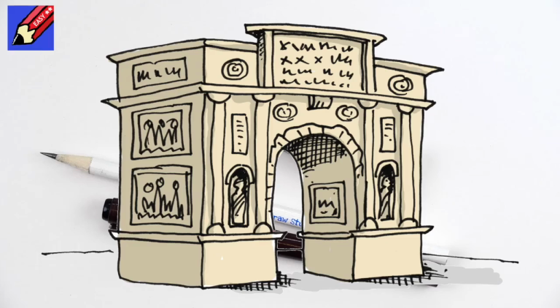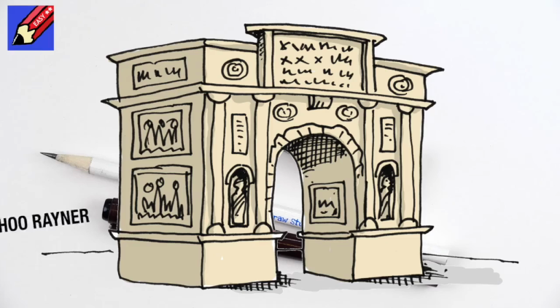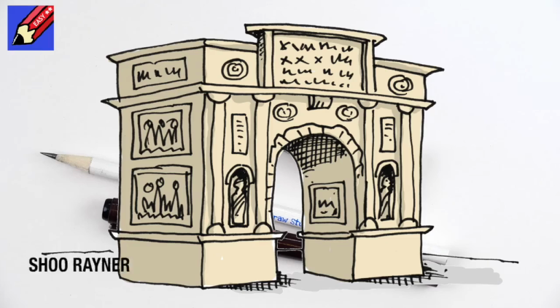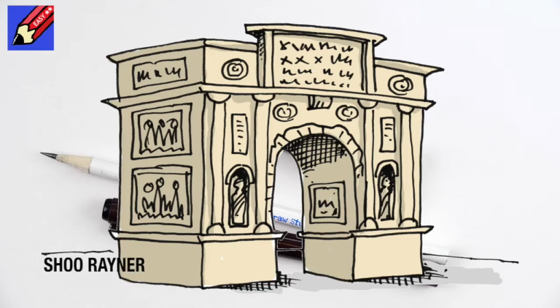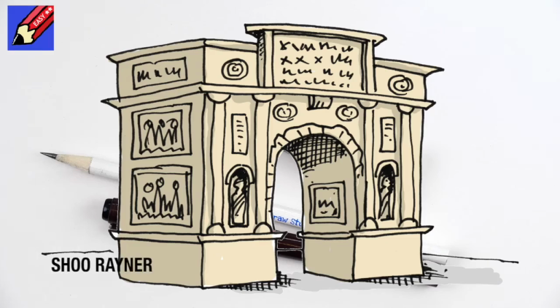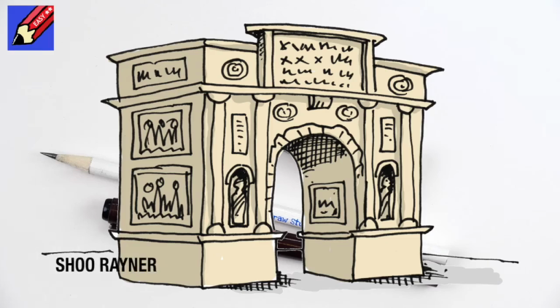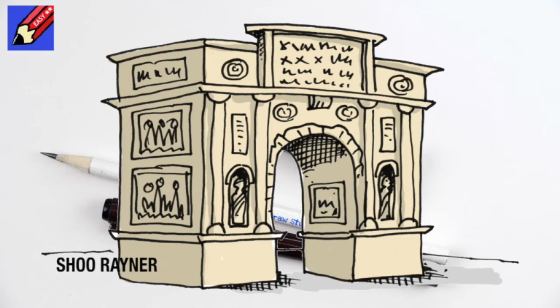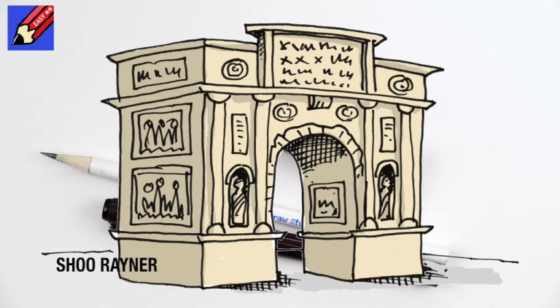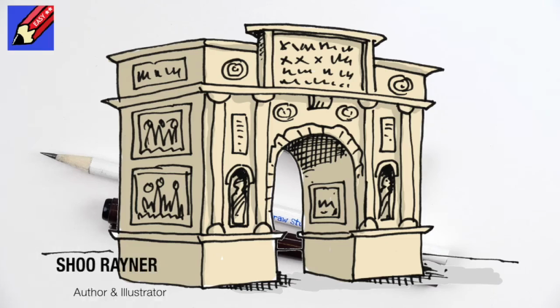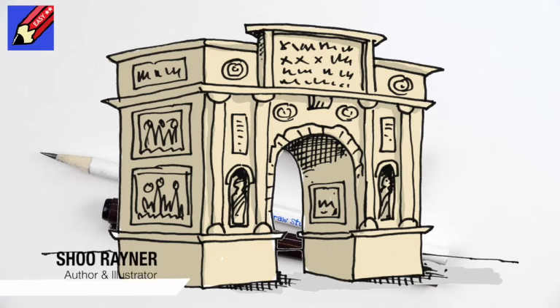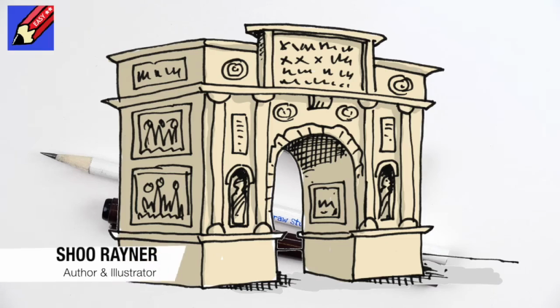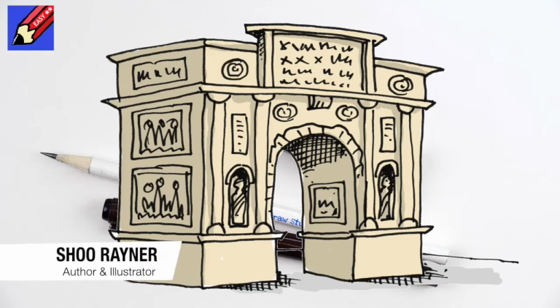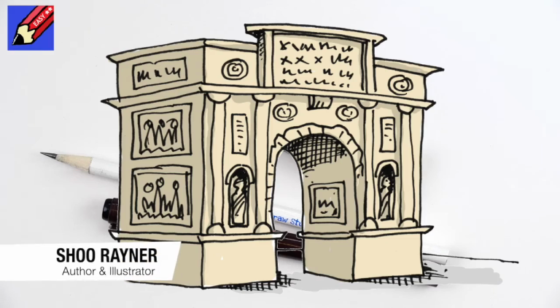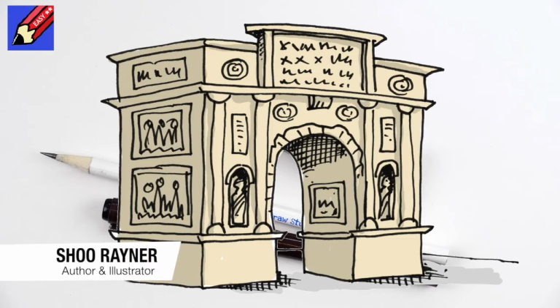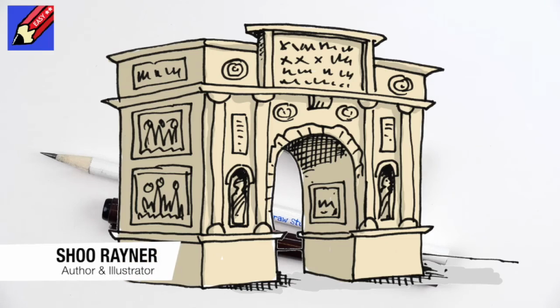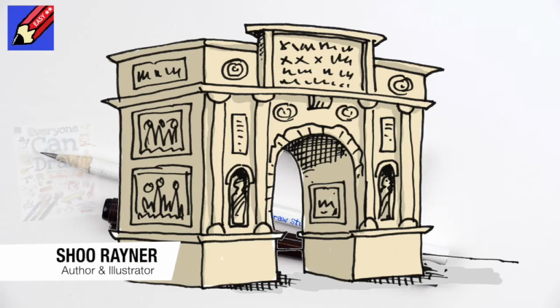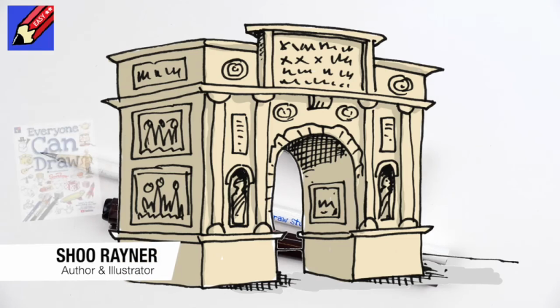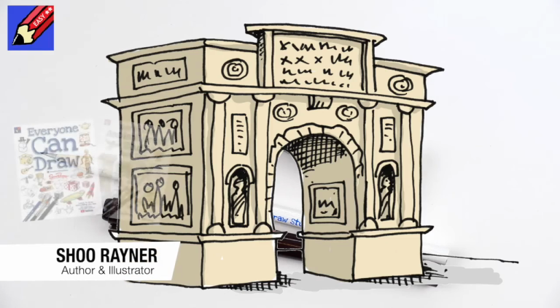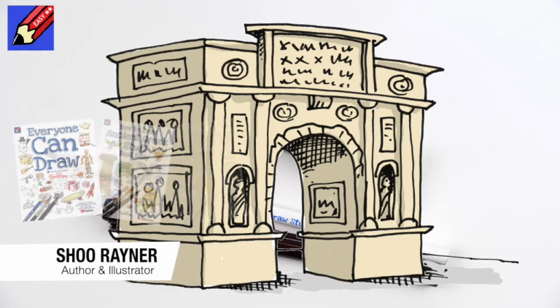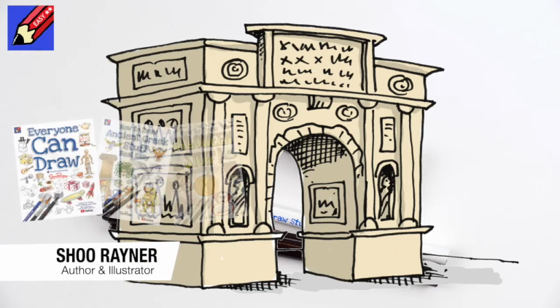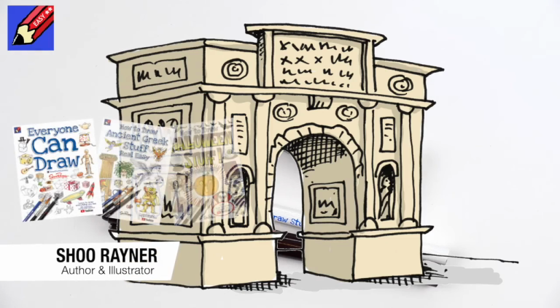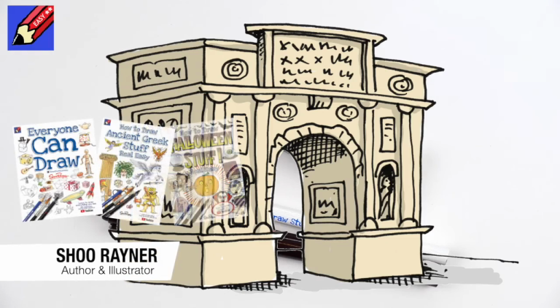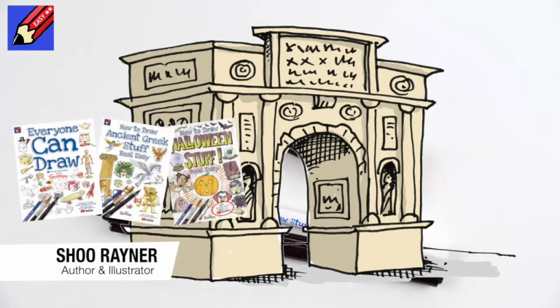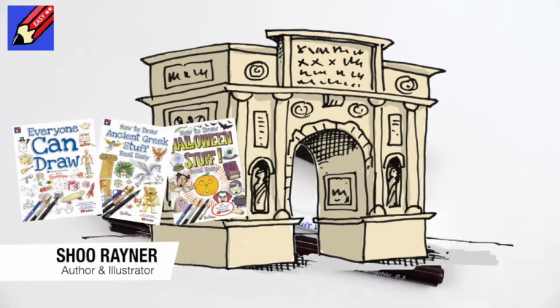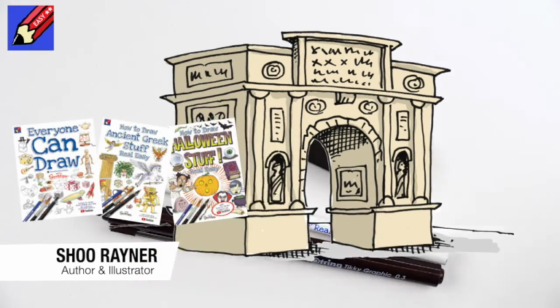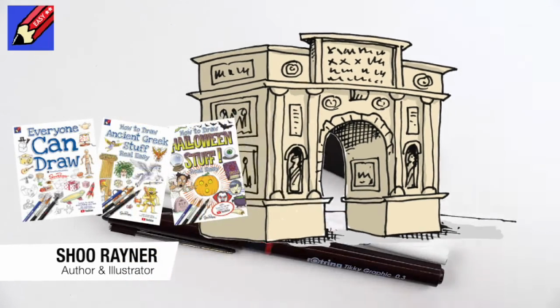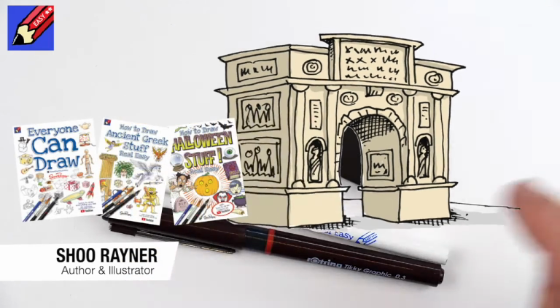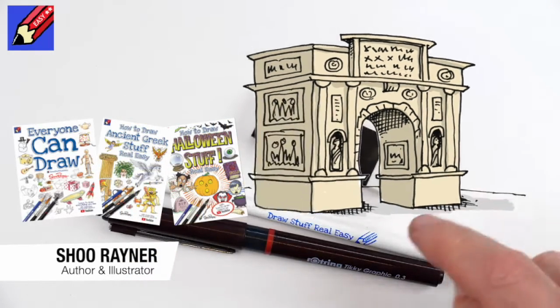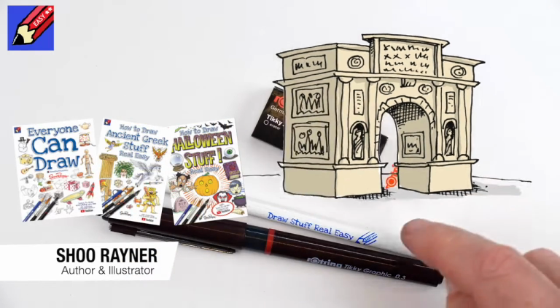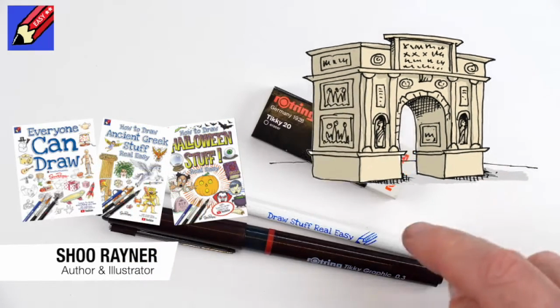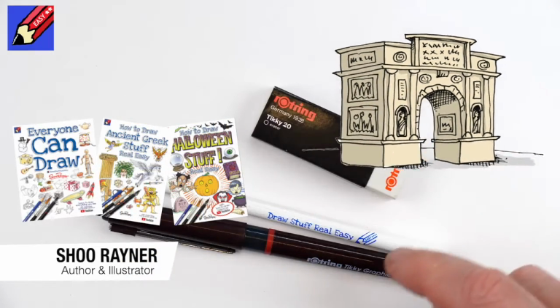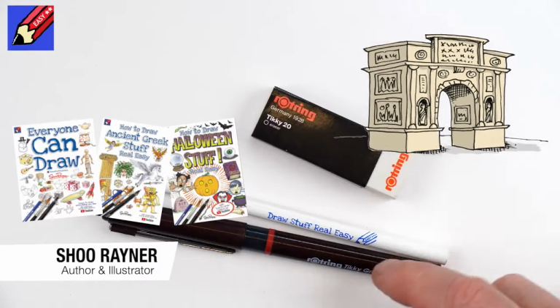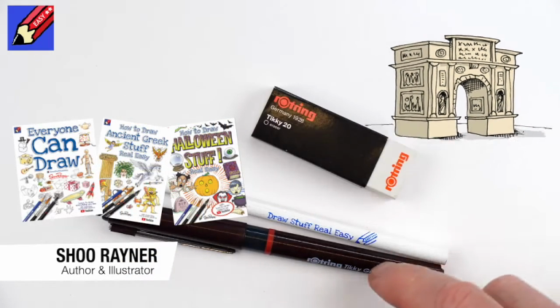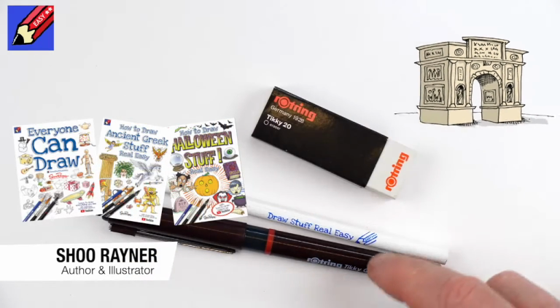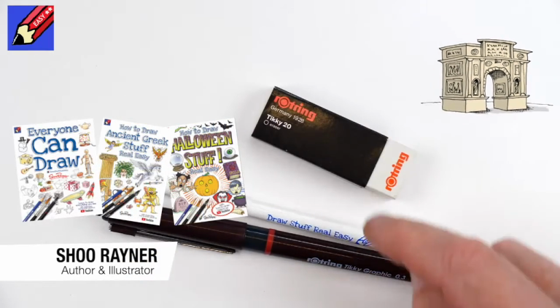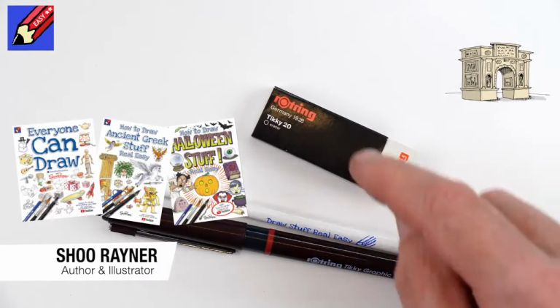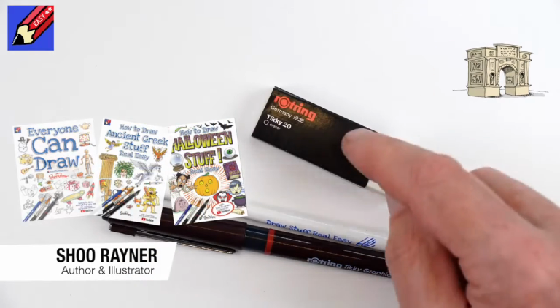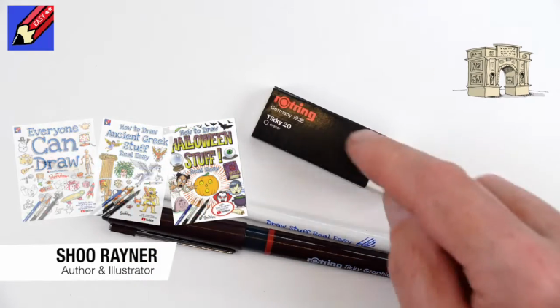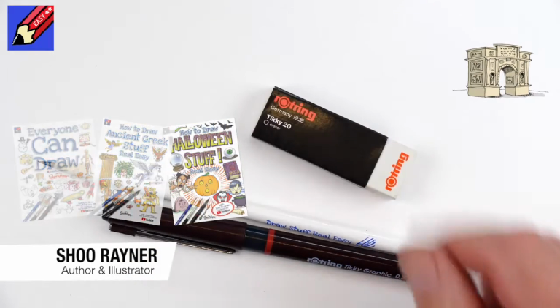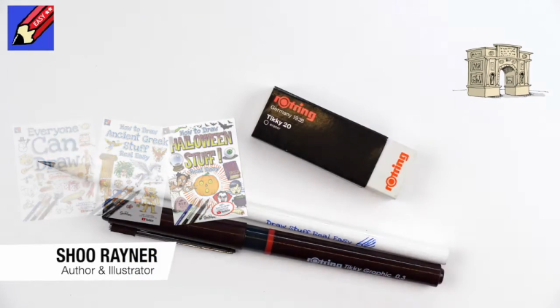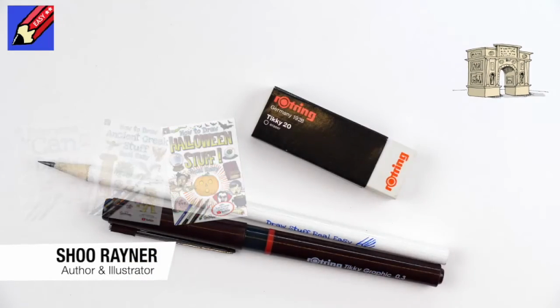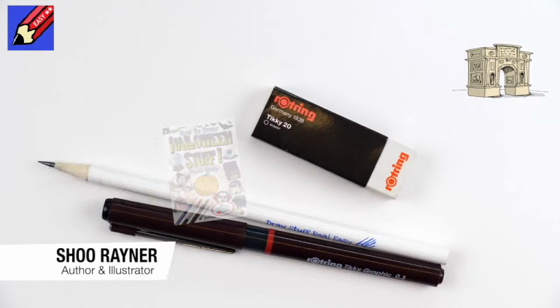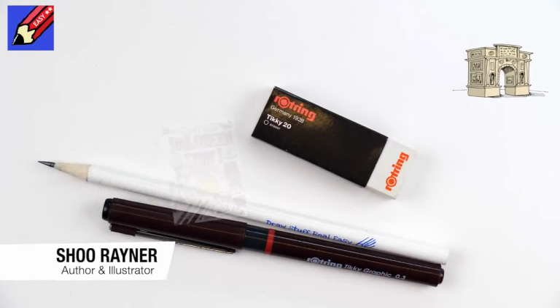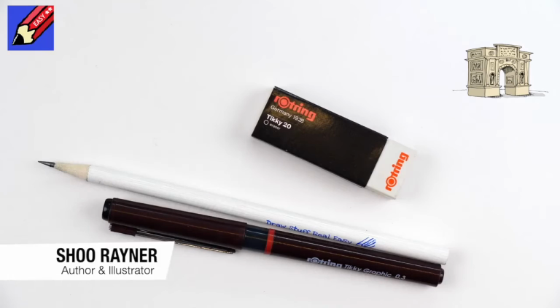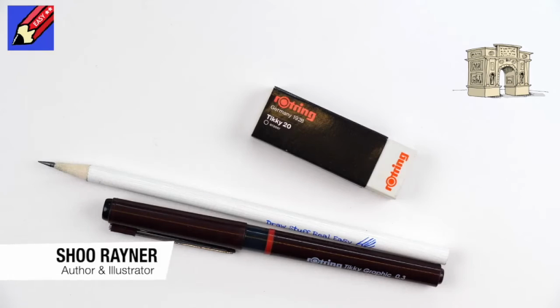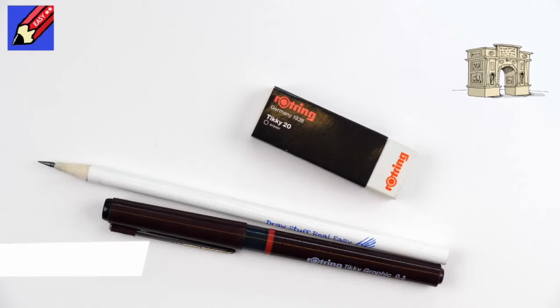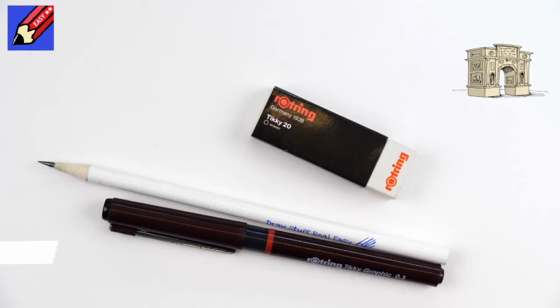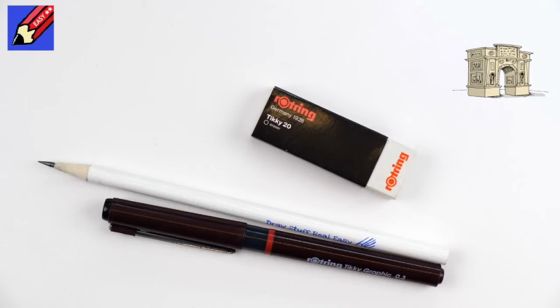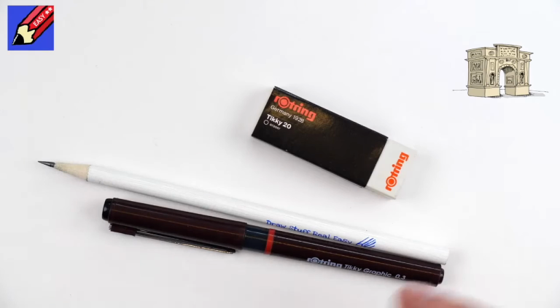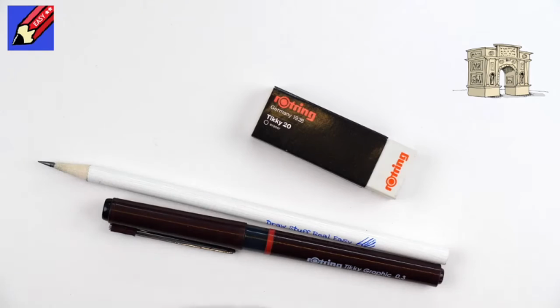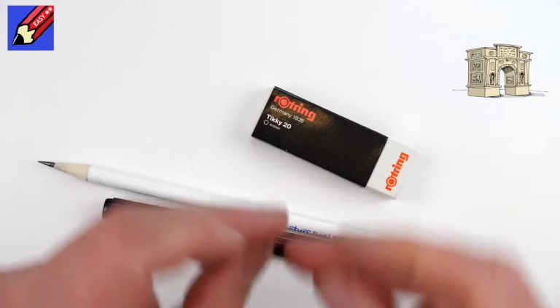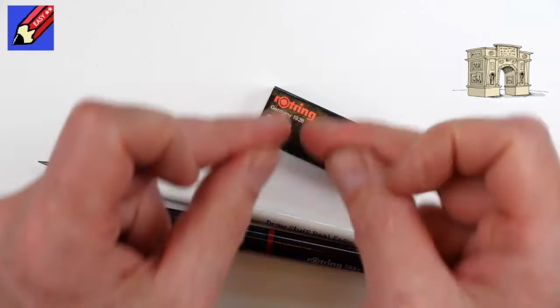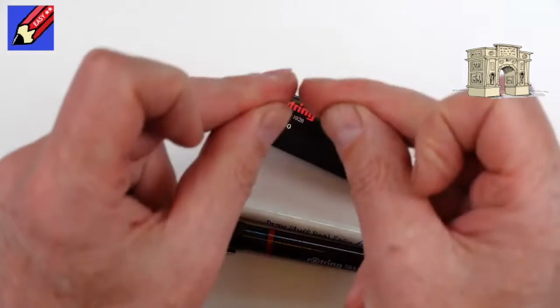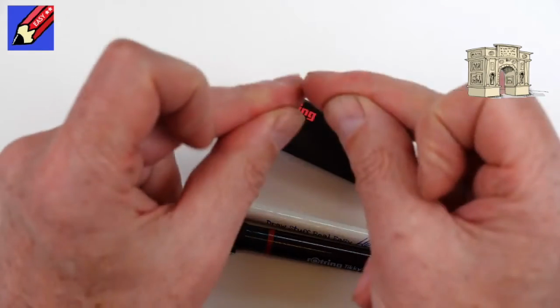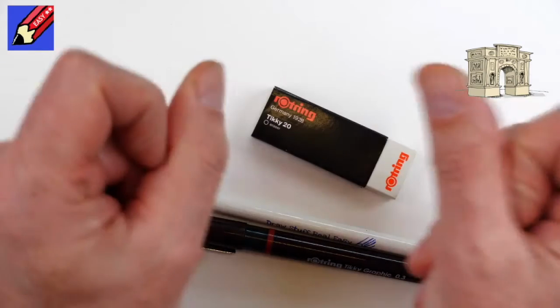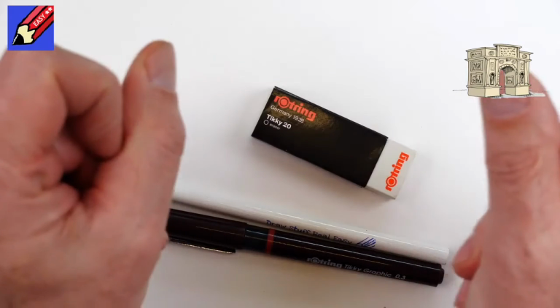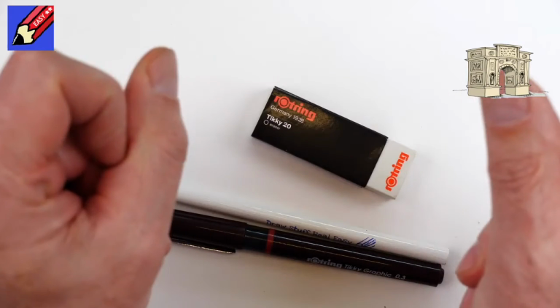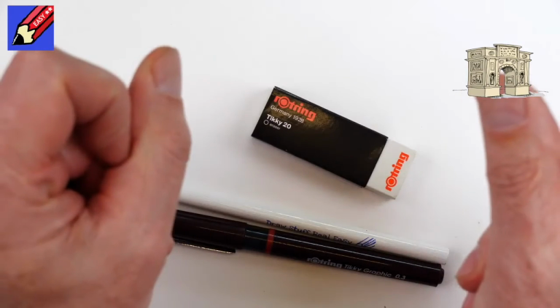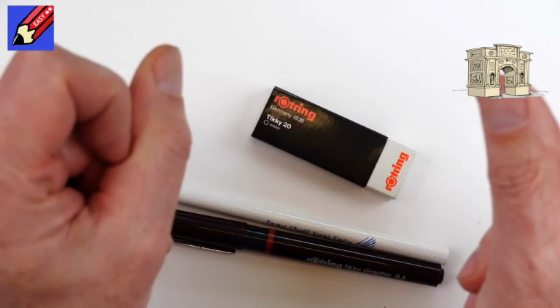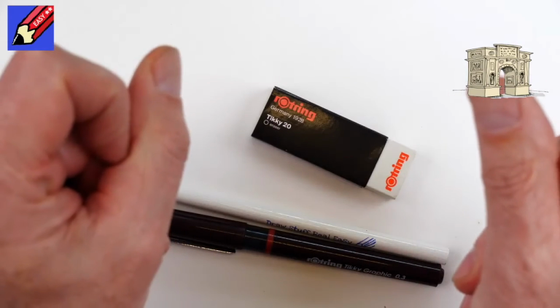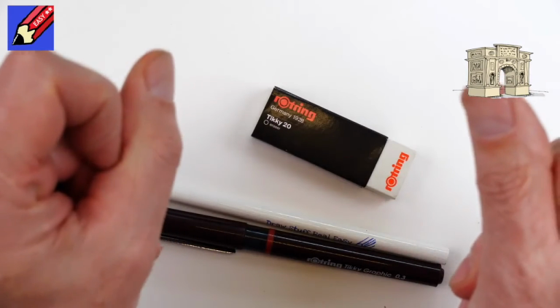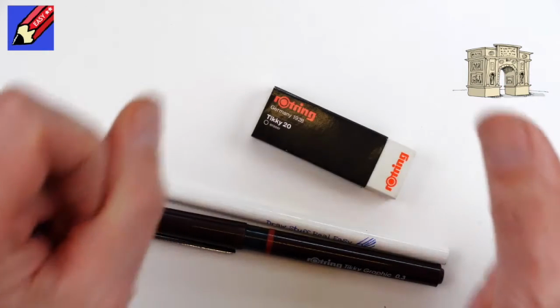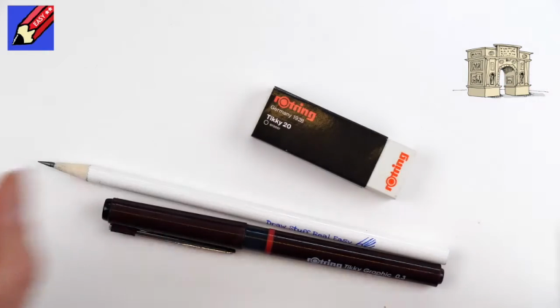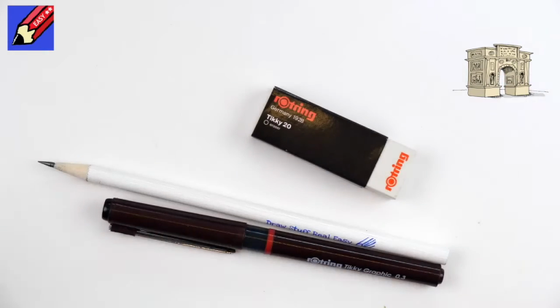To draw a Roman triumphal arch you're going to need a pencil, a pen, and an eraser. Let's do it!